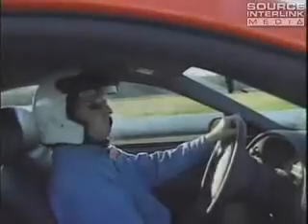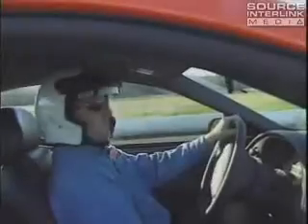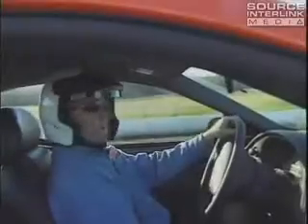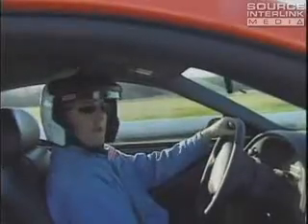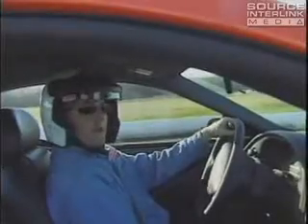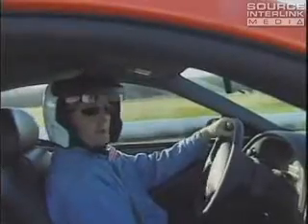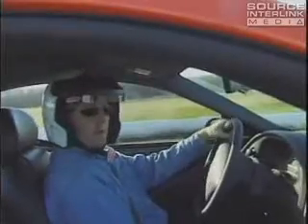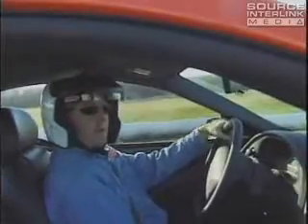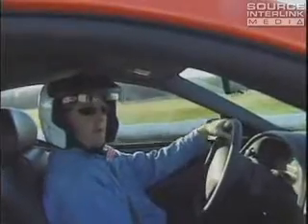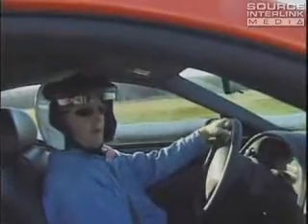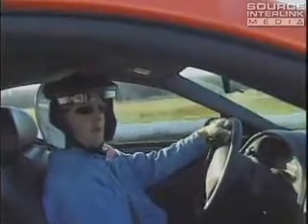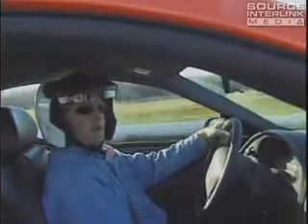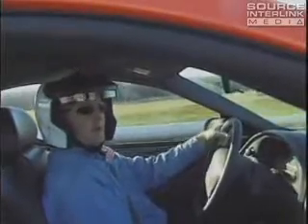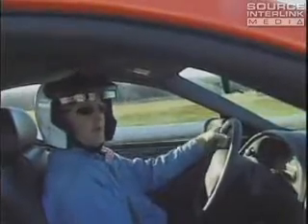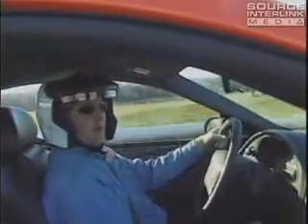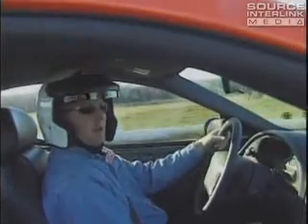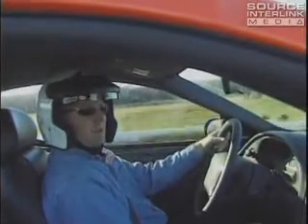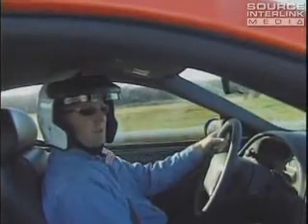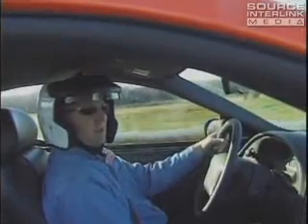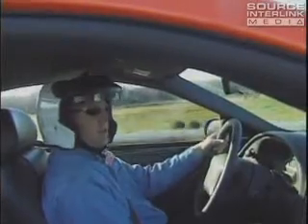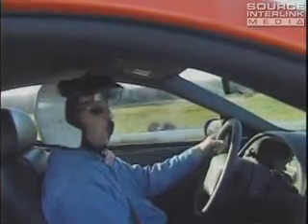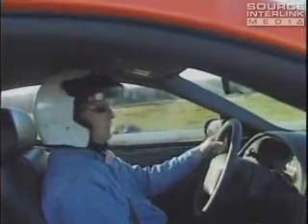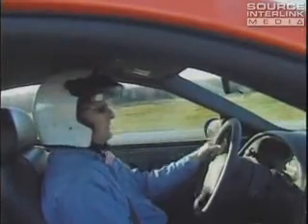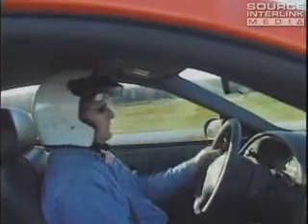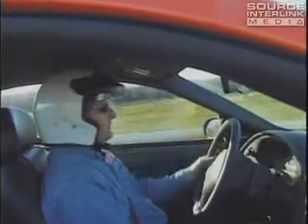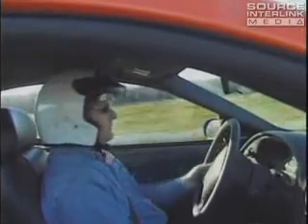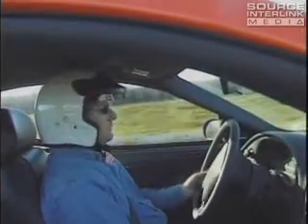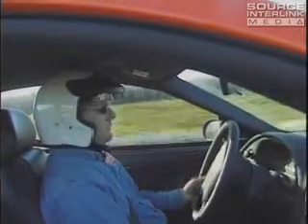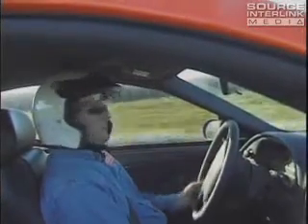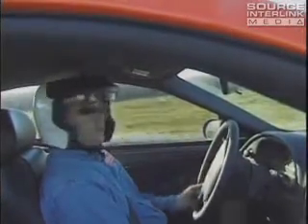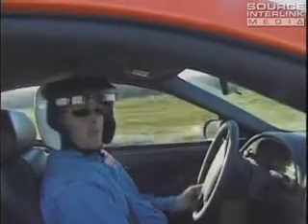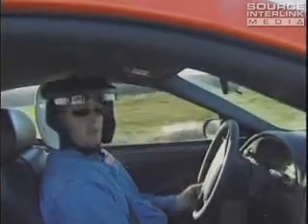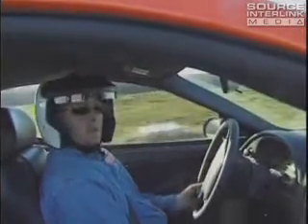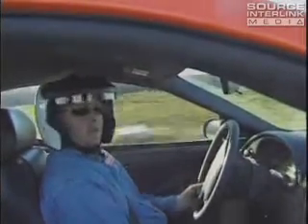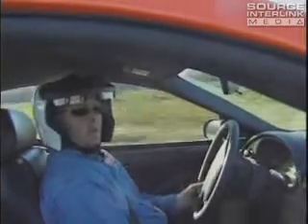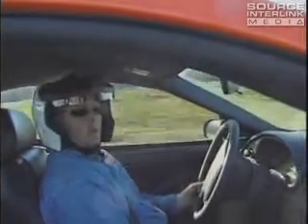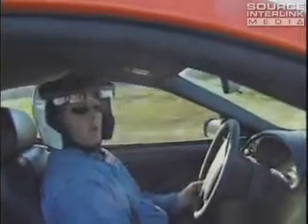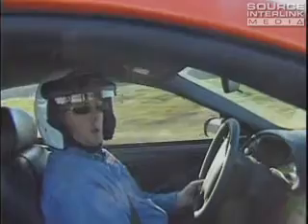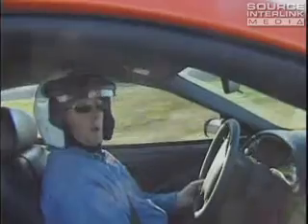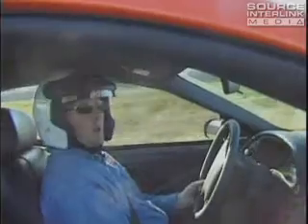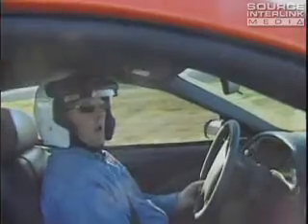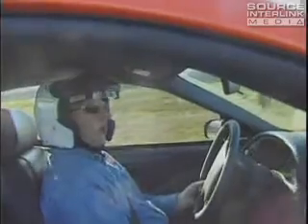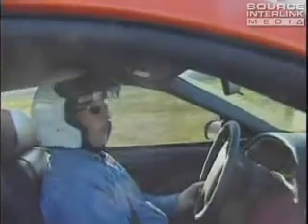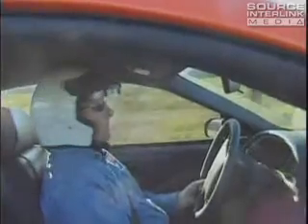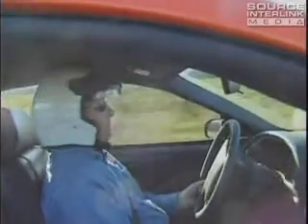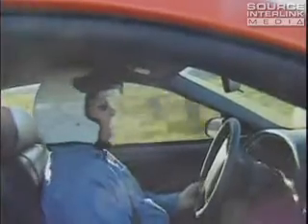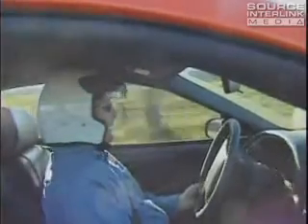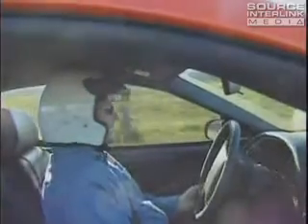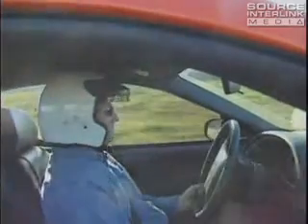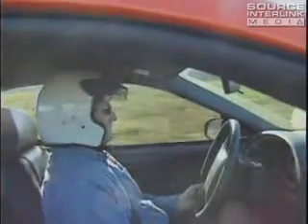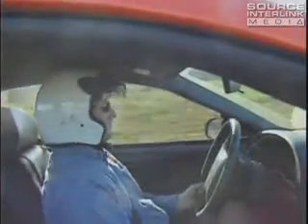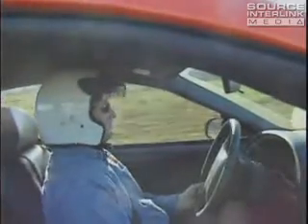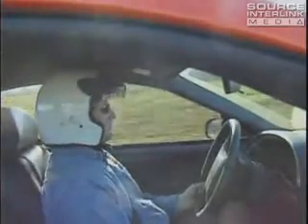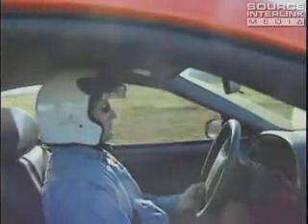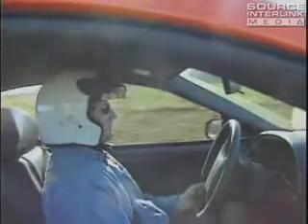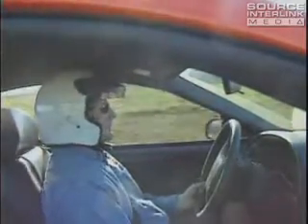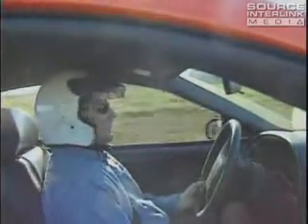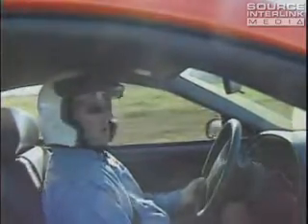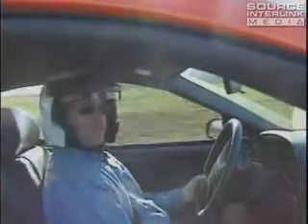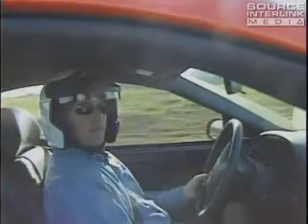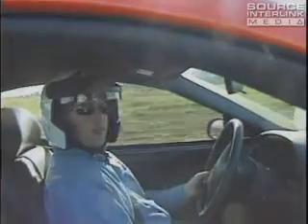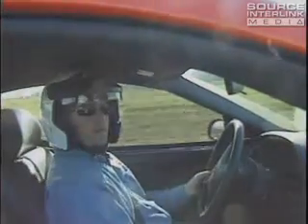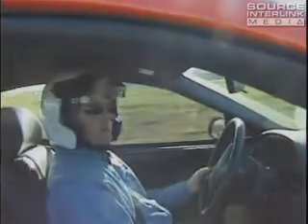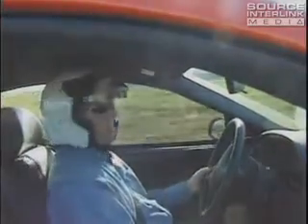Evan Smith, International Man of Mystery, 2004 Mach 1 Mustang, 5-speed.